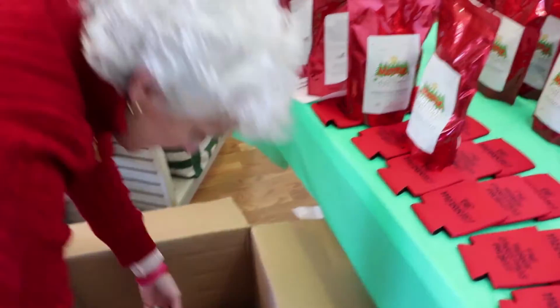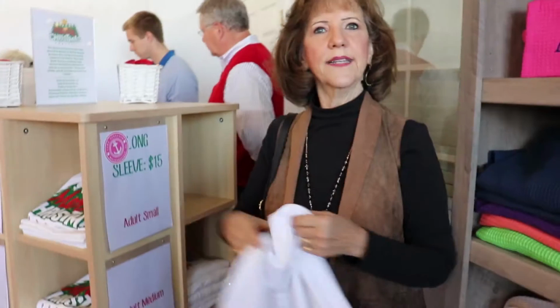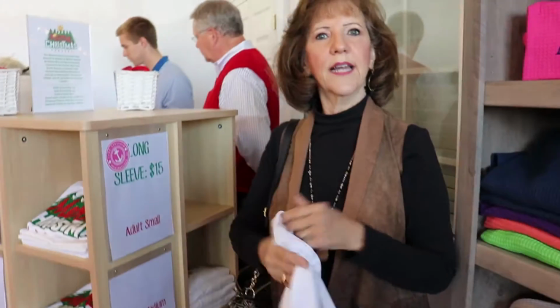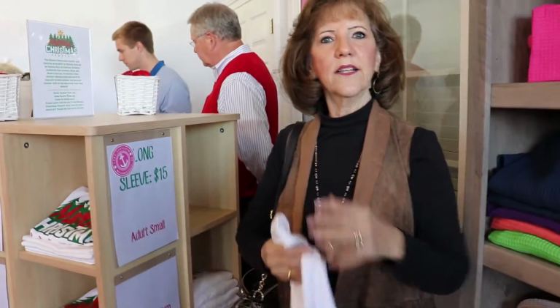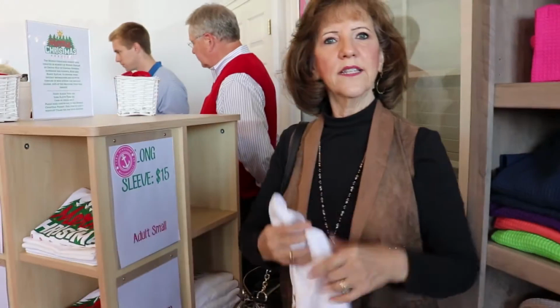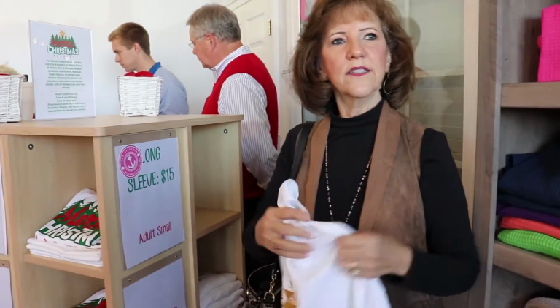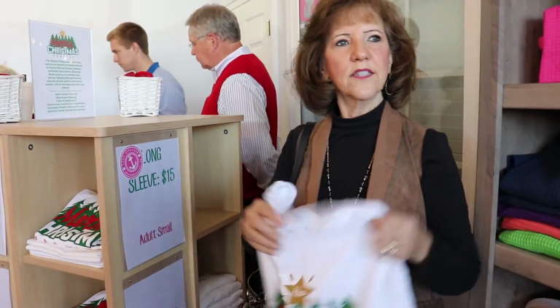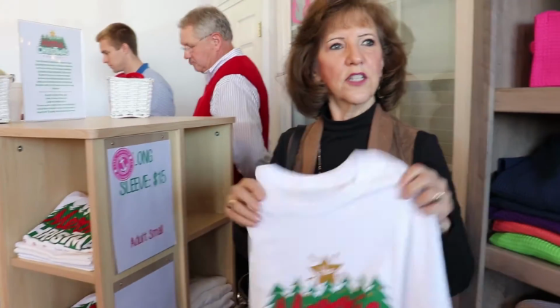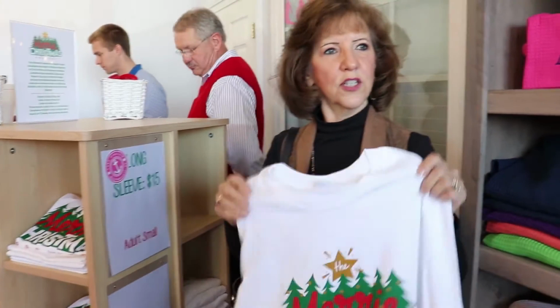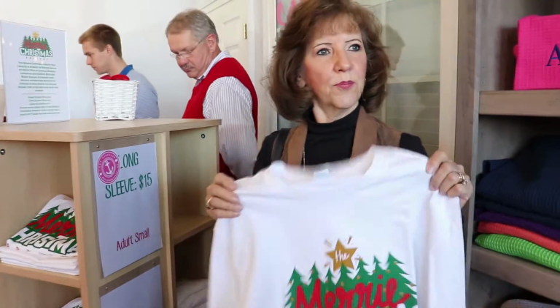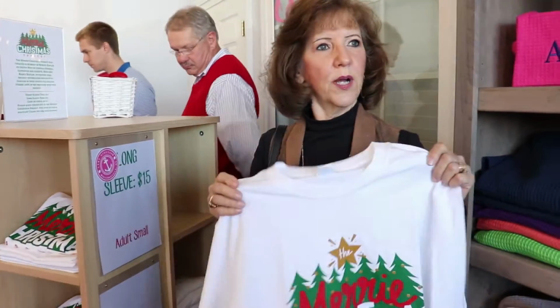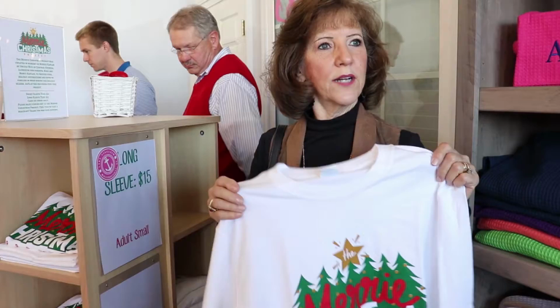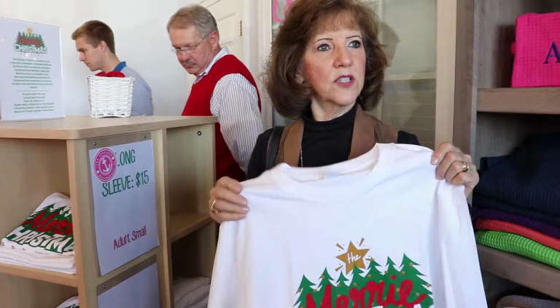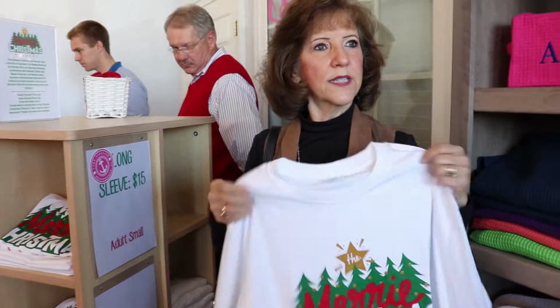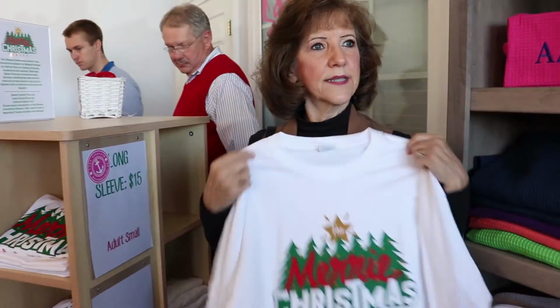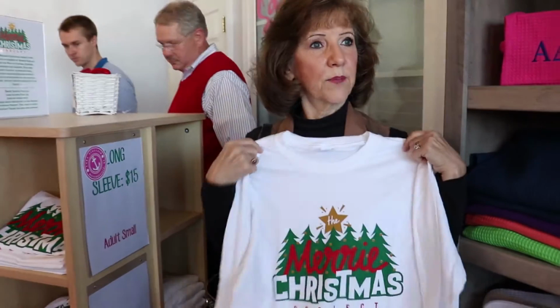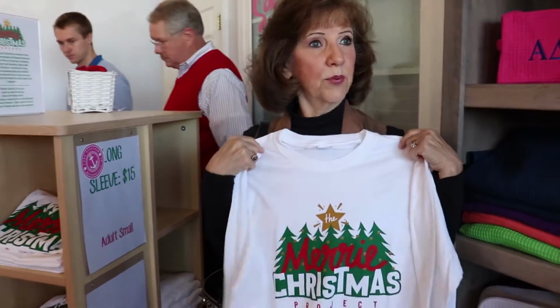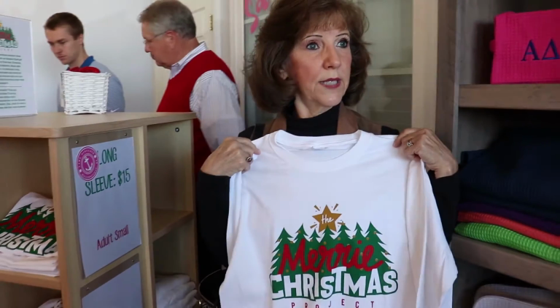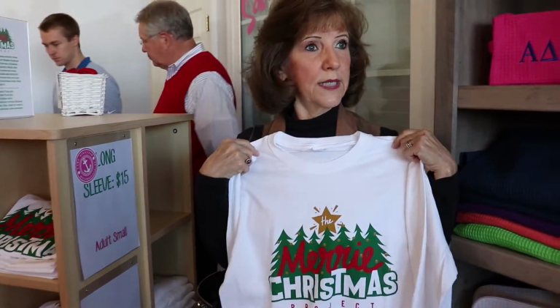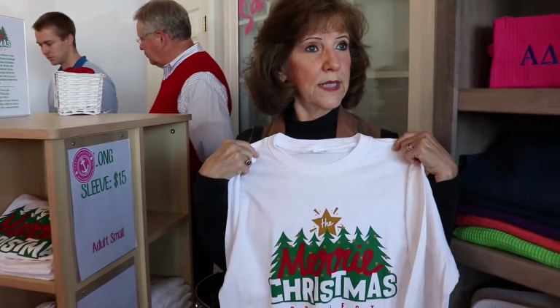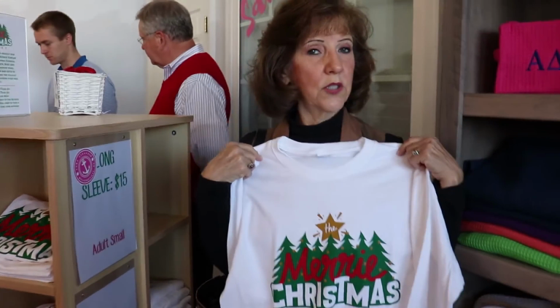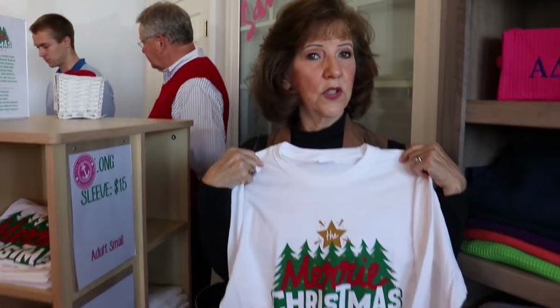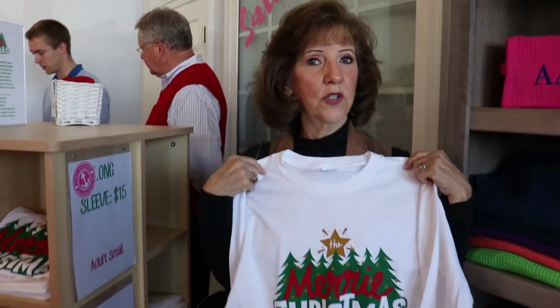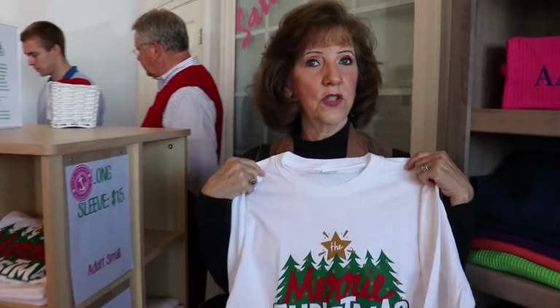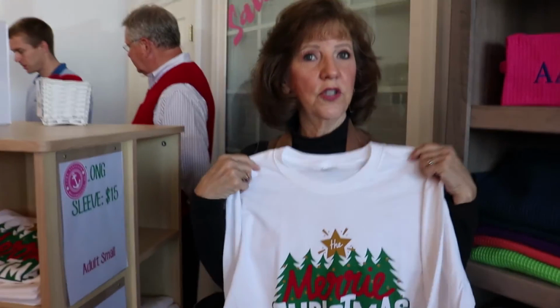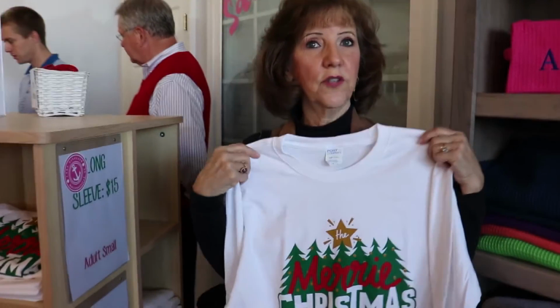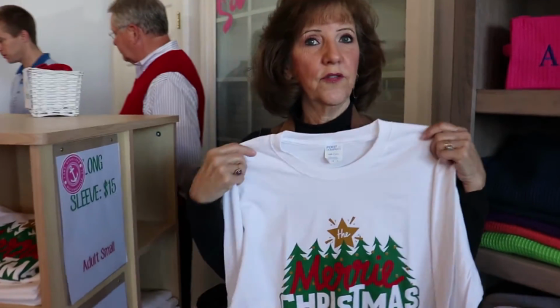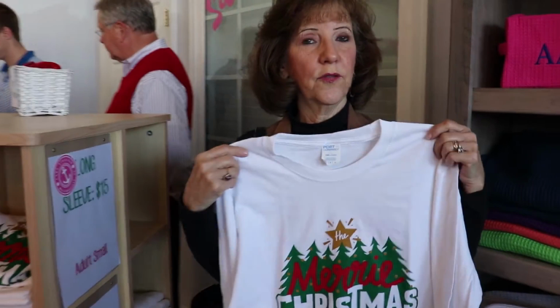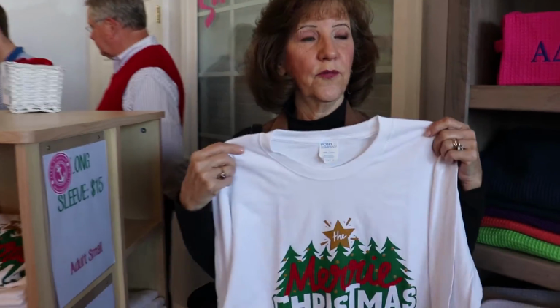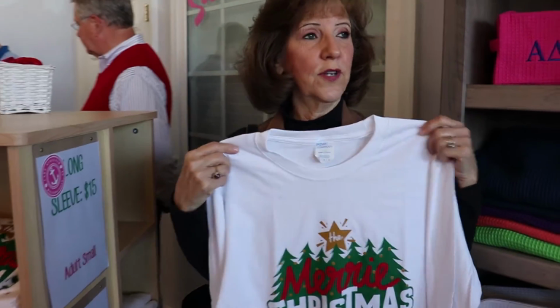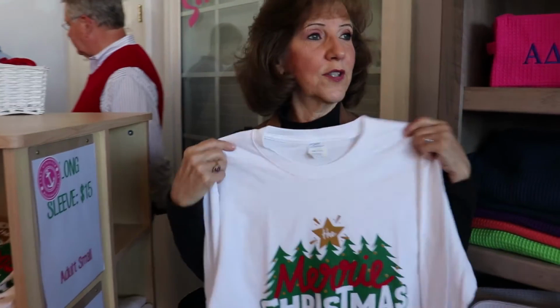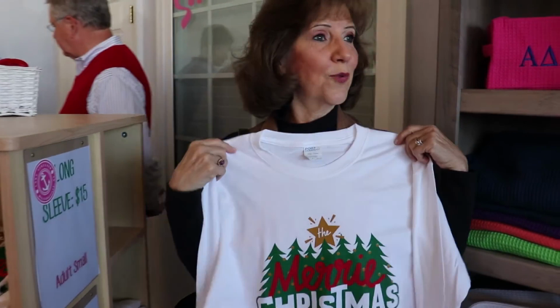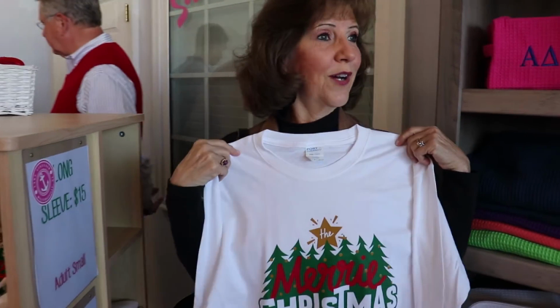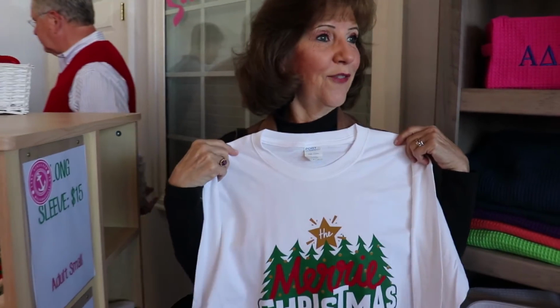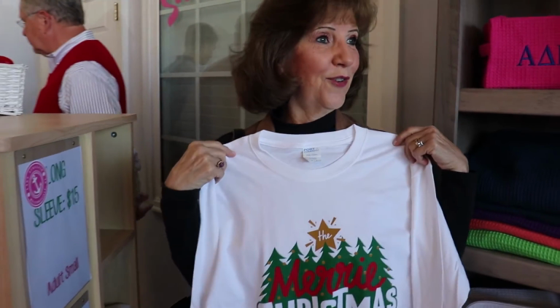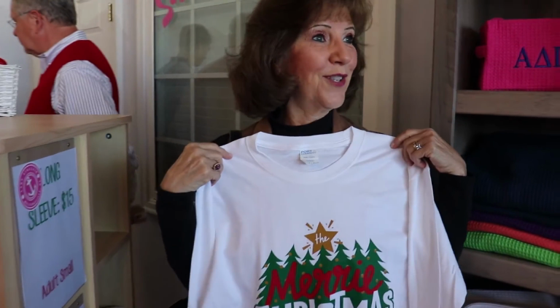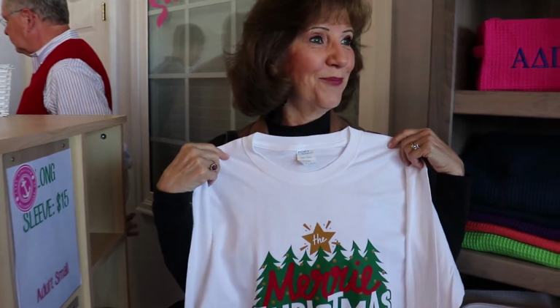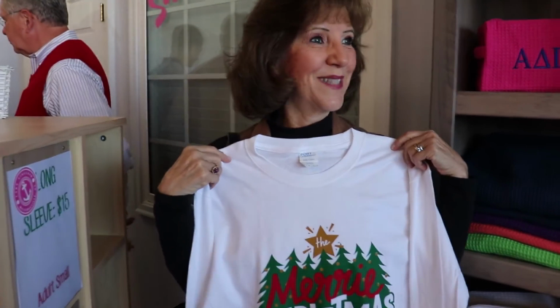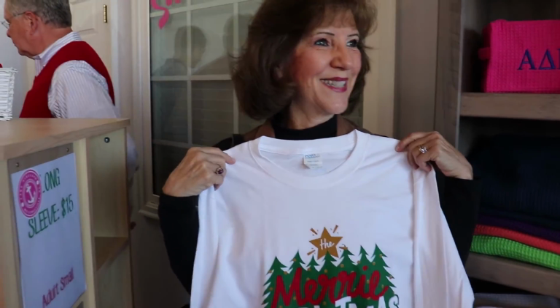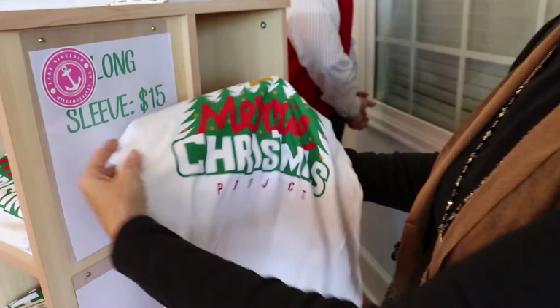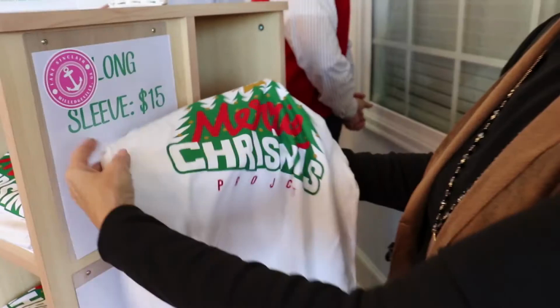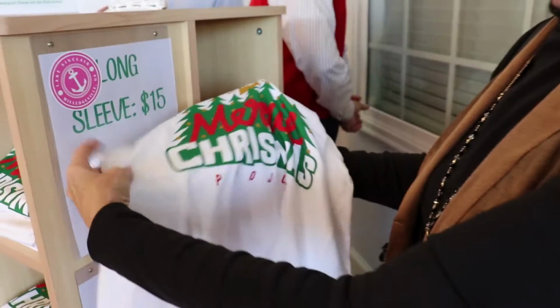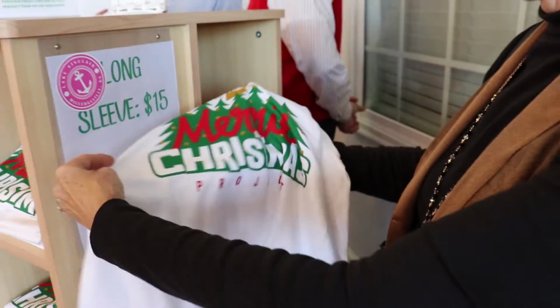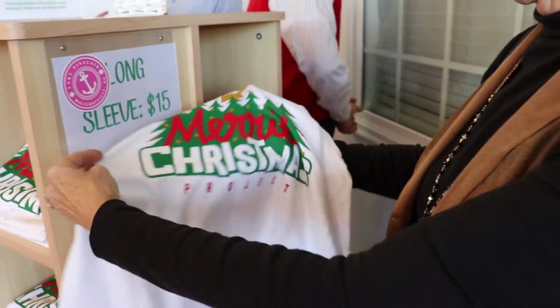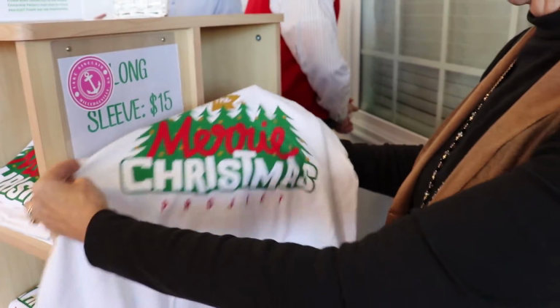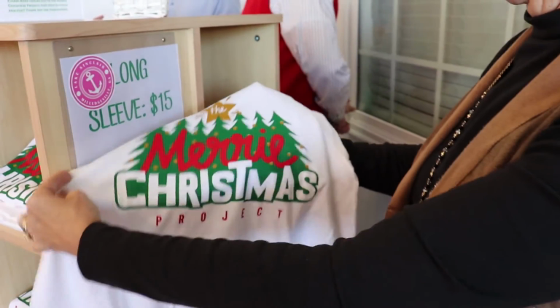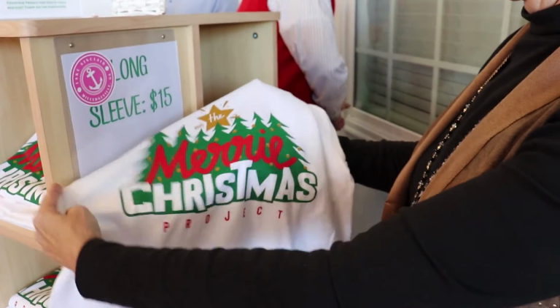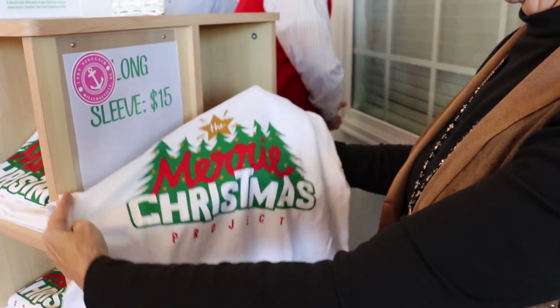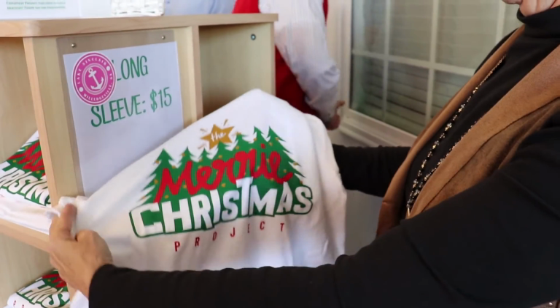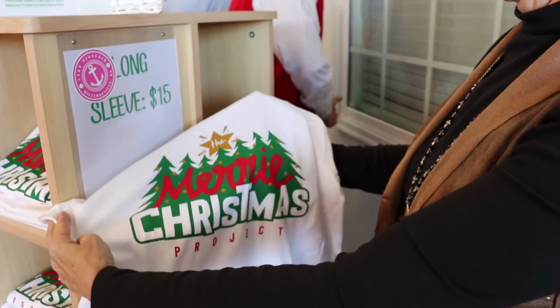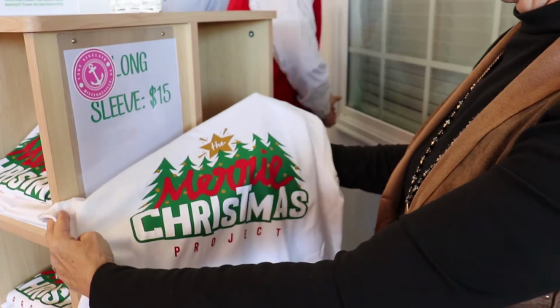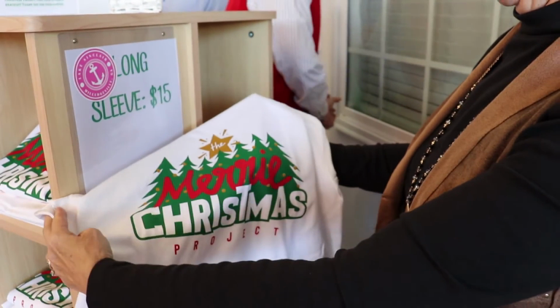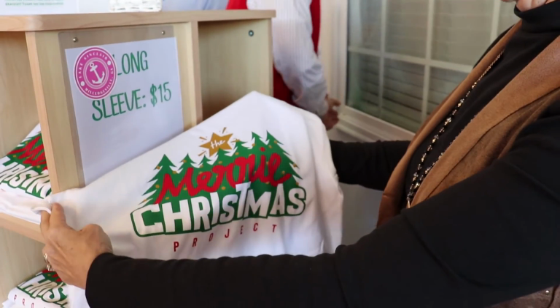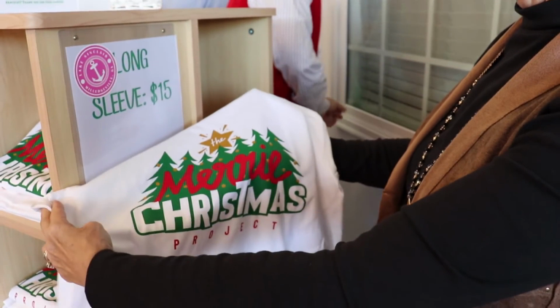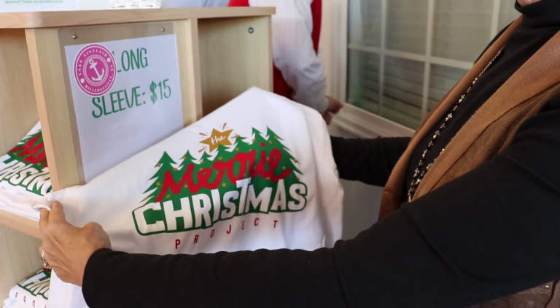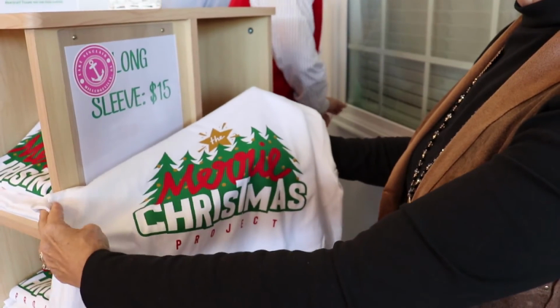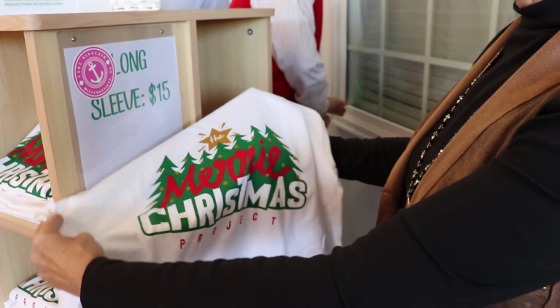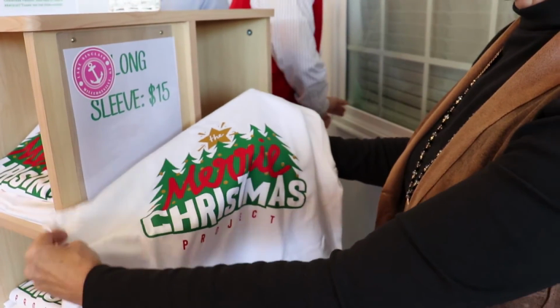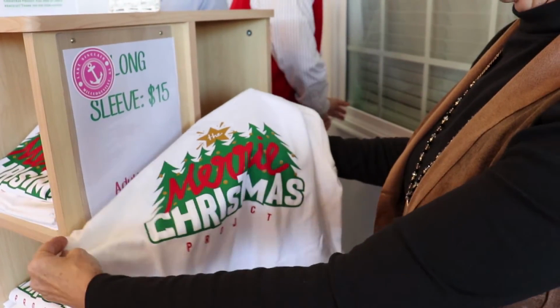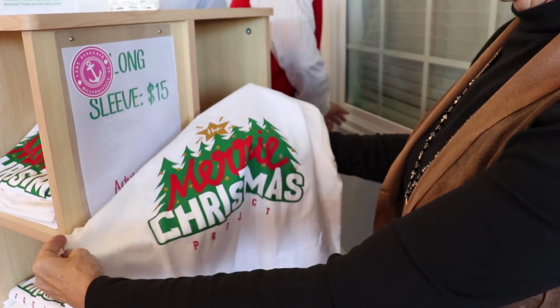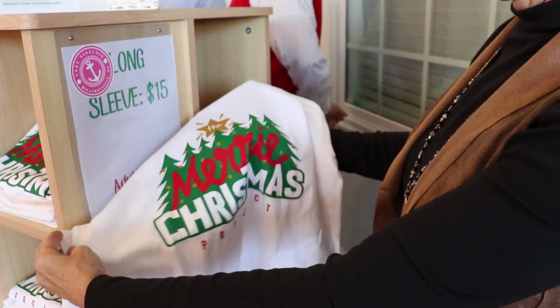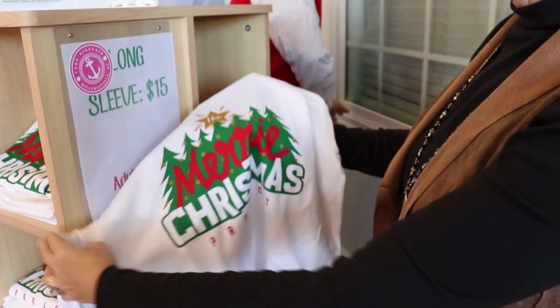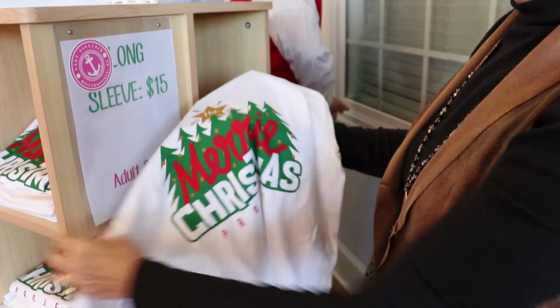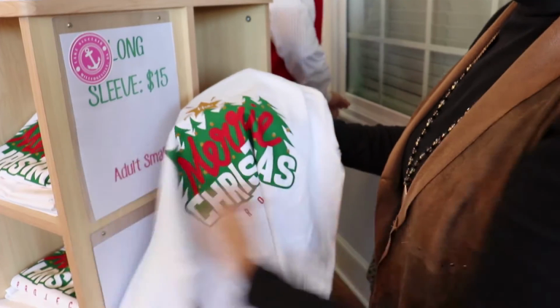Not only is it a good project, it's a pretty t-shirt for us to wear for Christmas. It'll go with red pants, jeans.